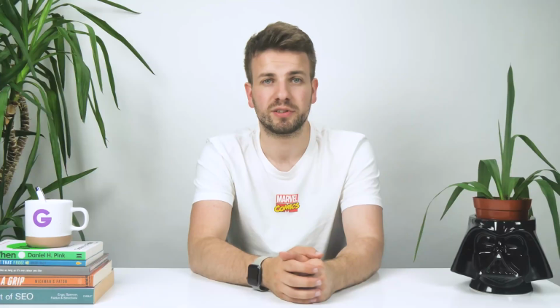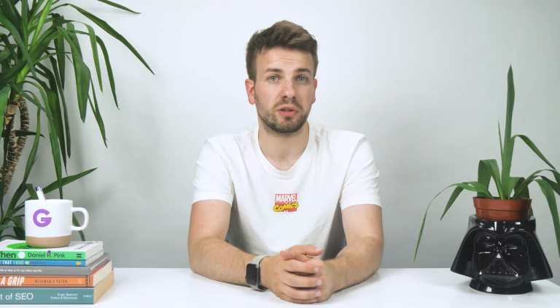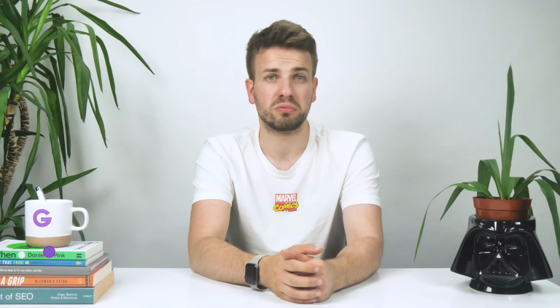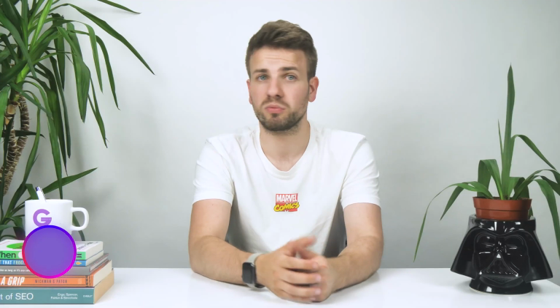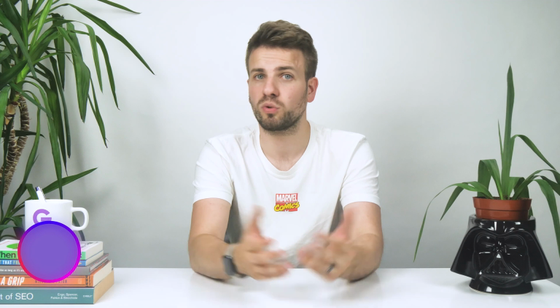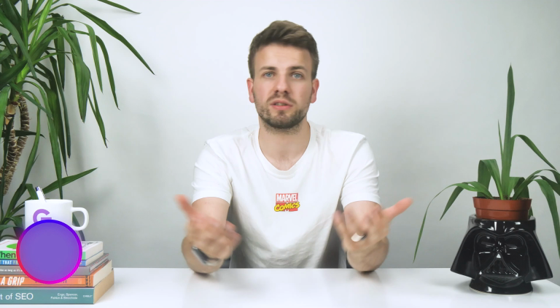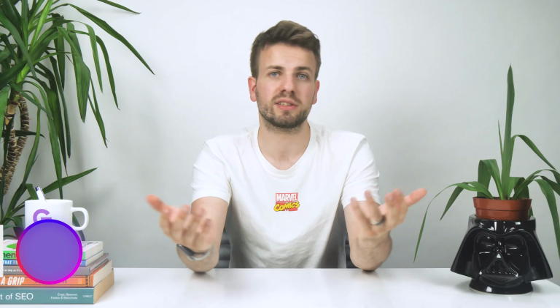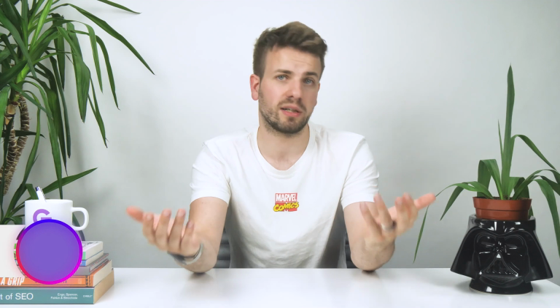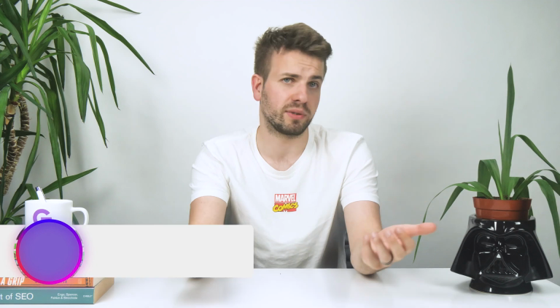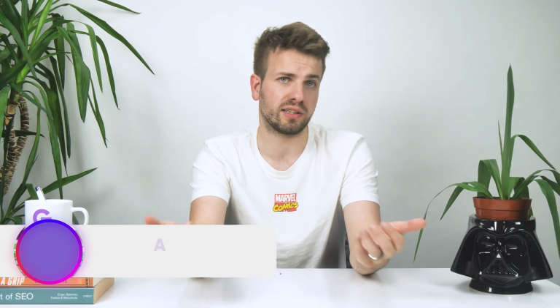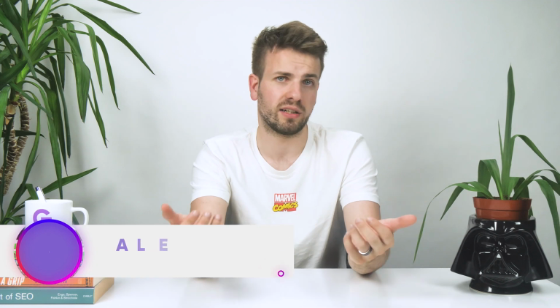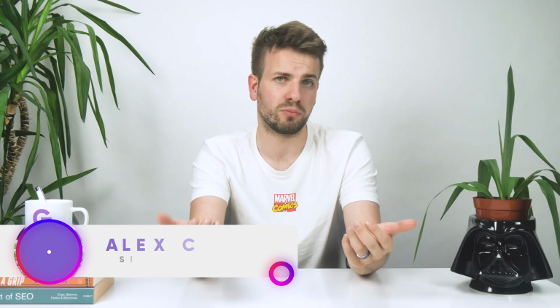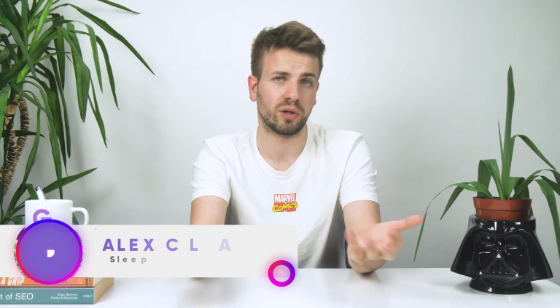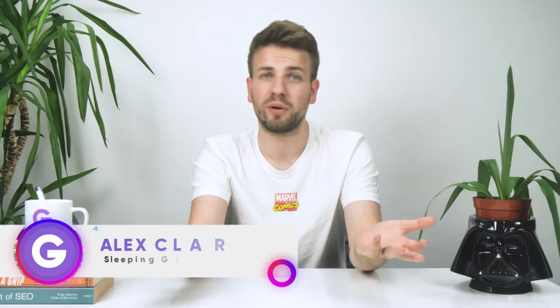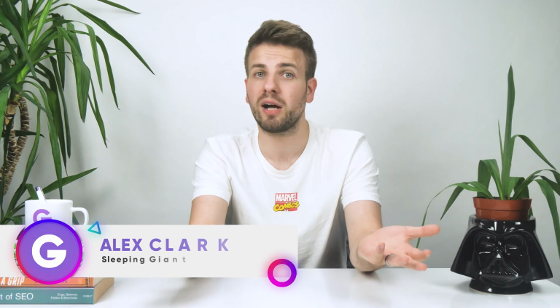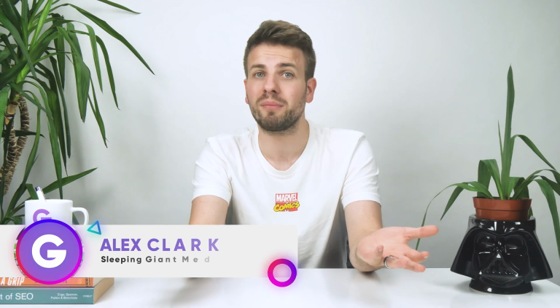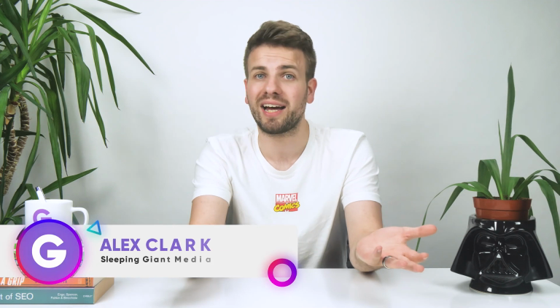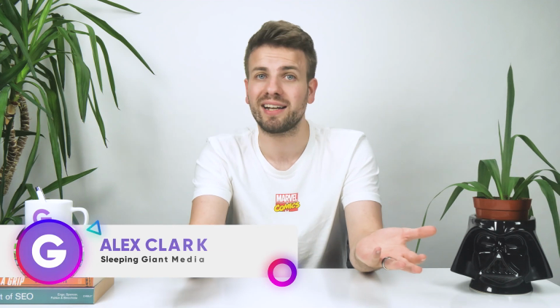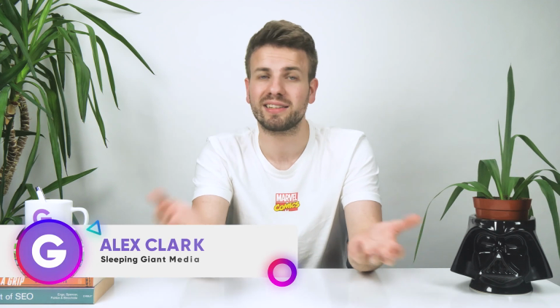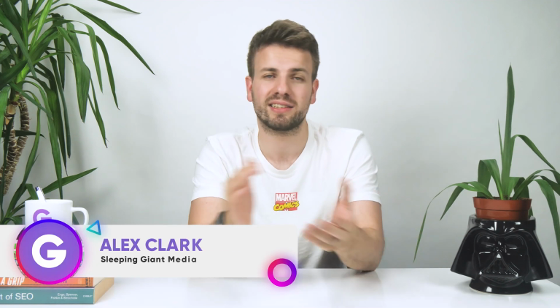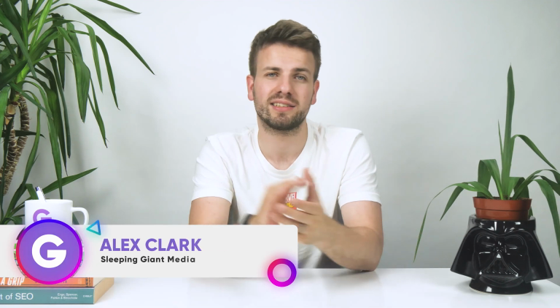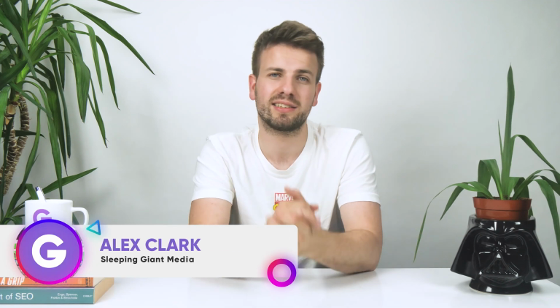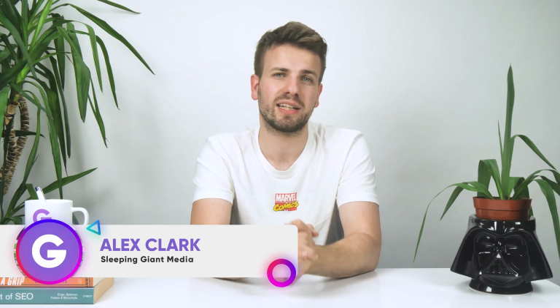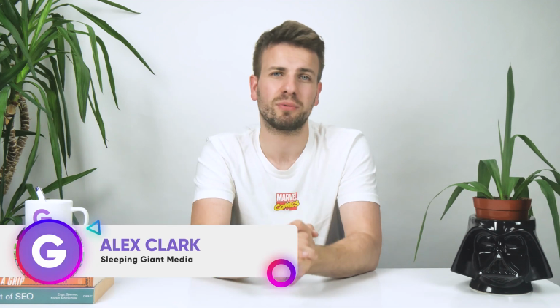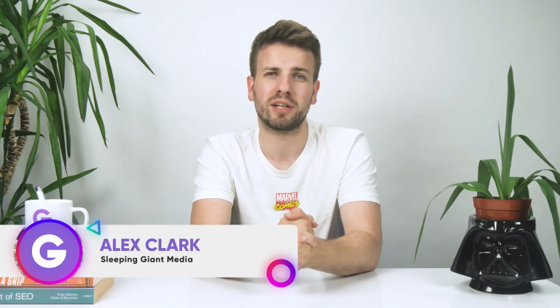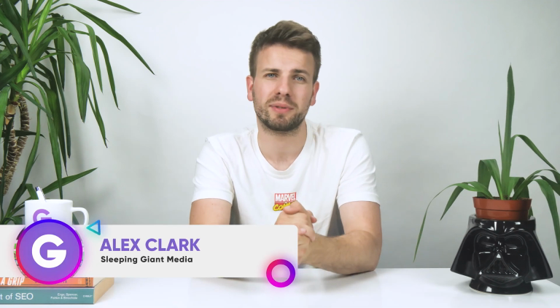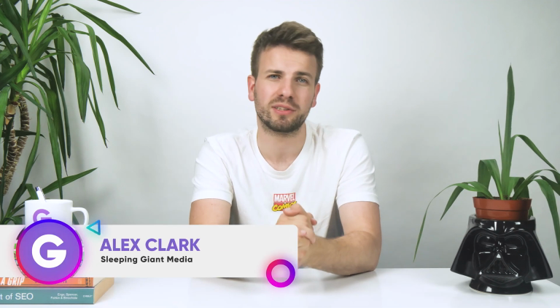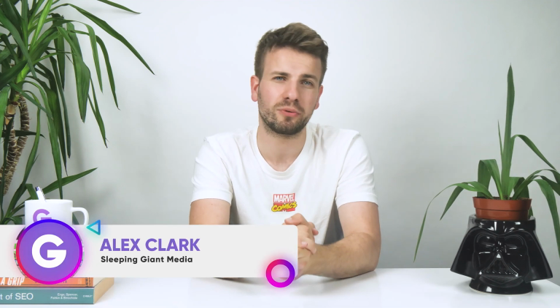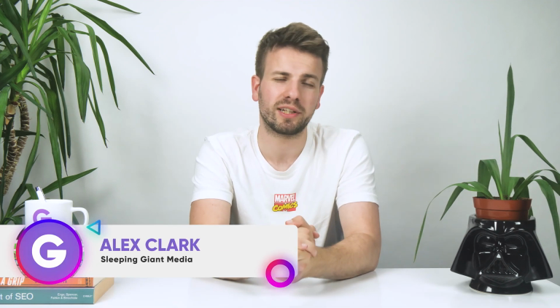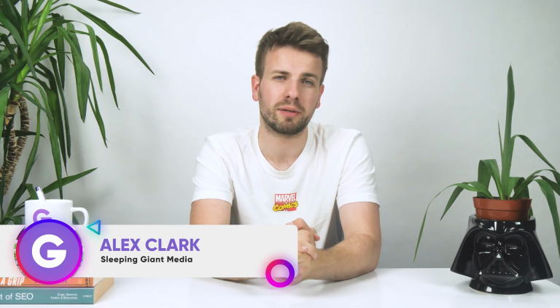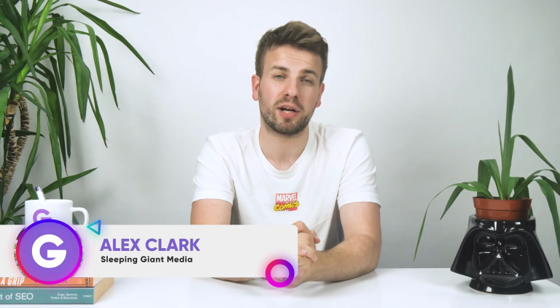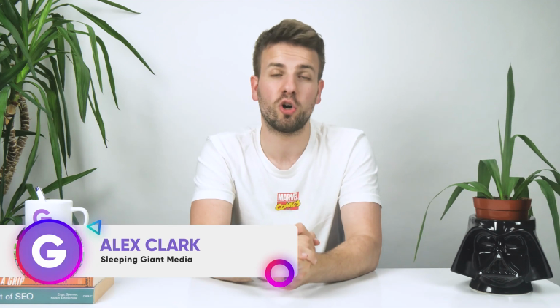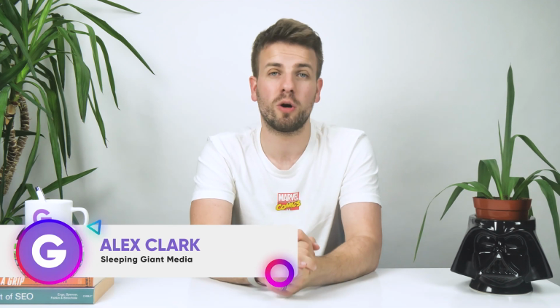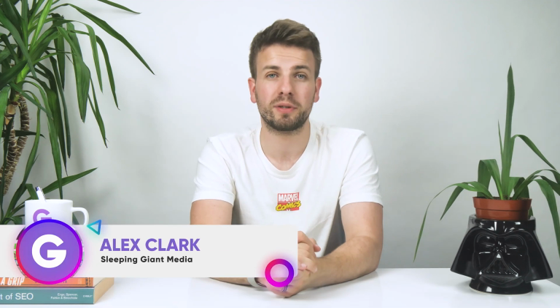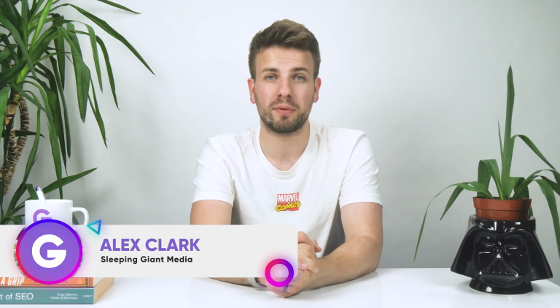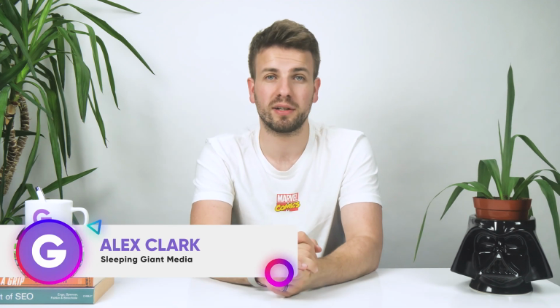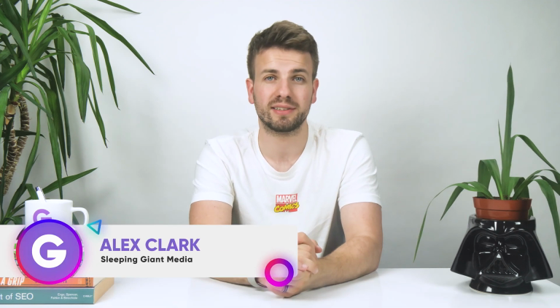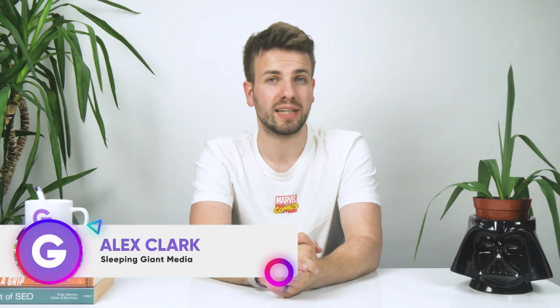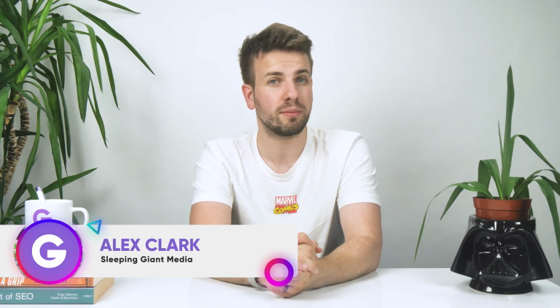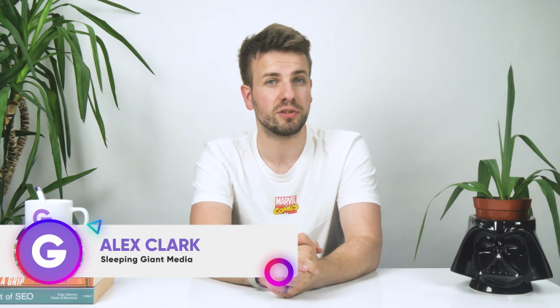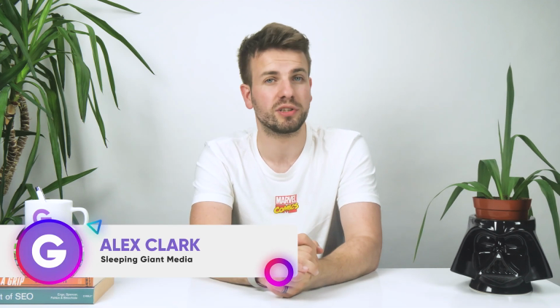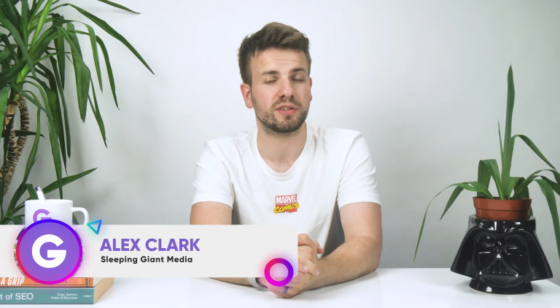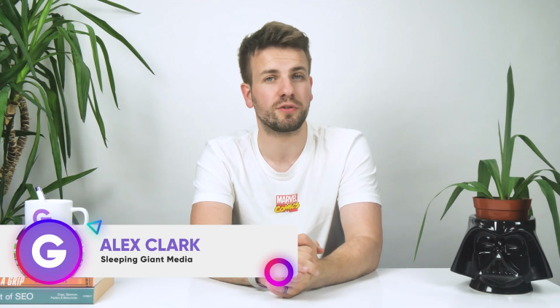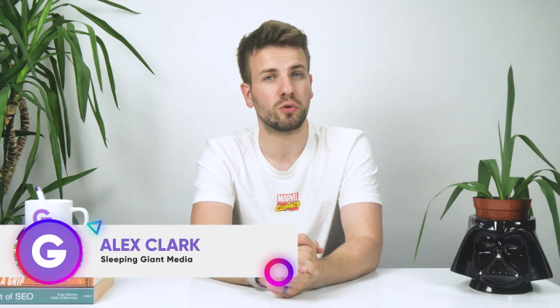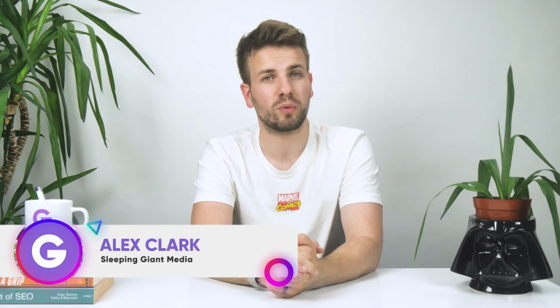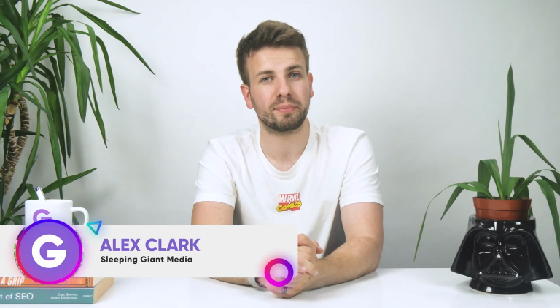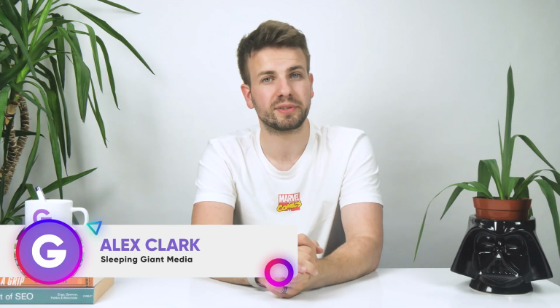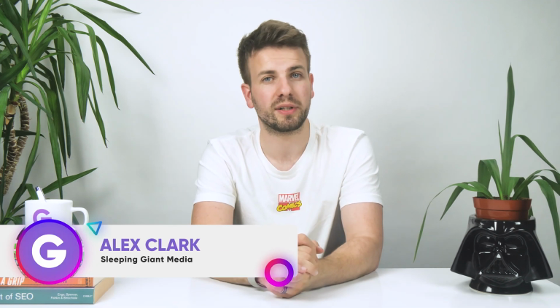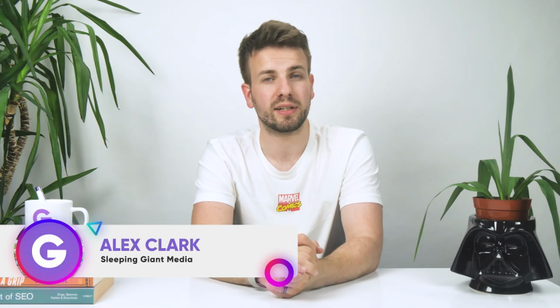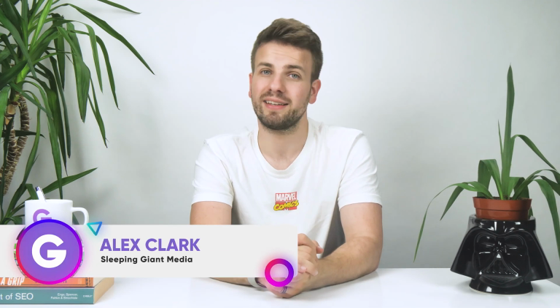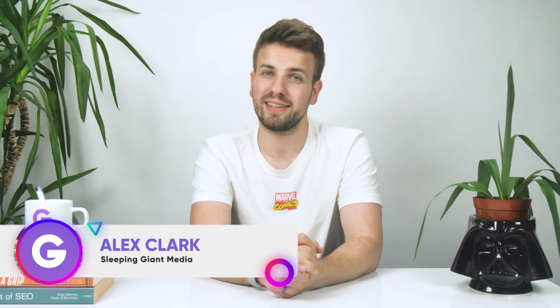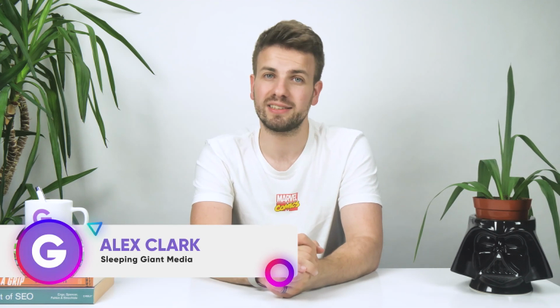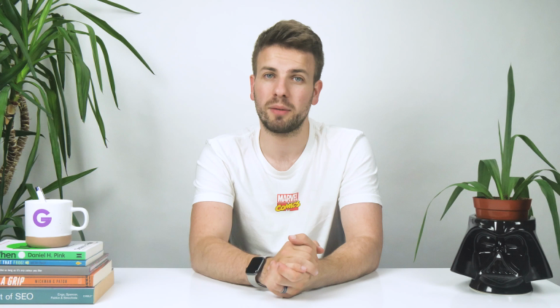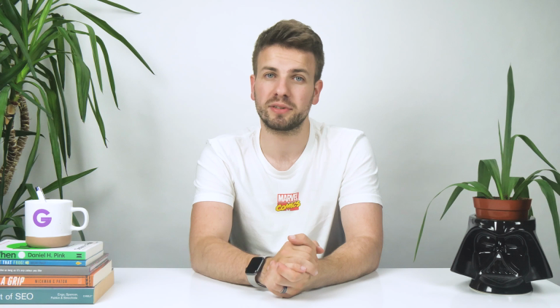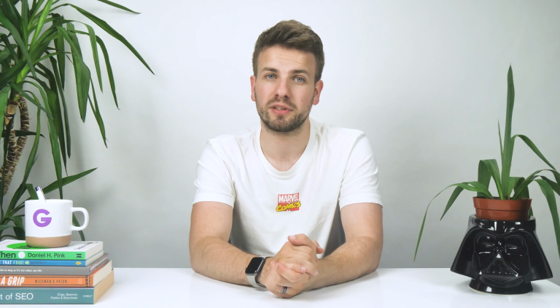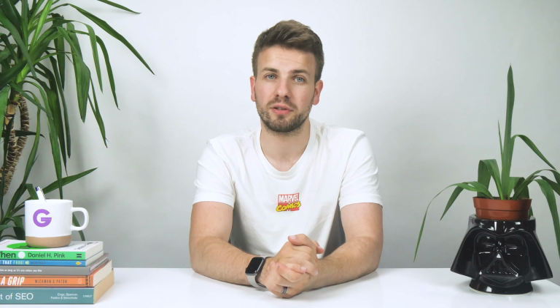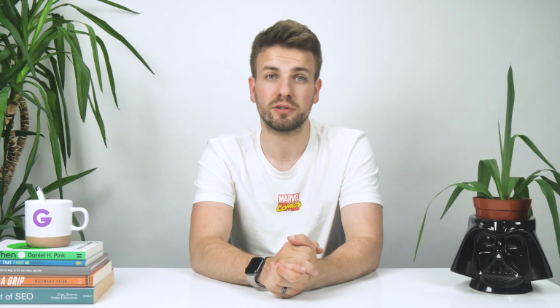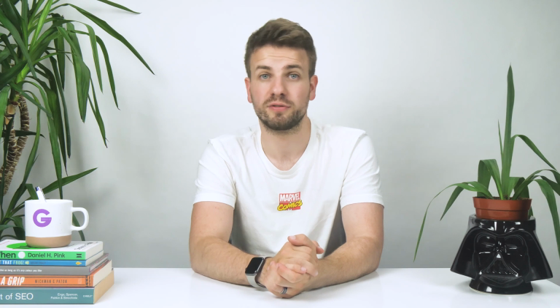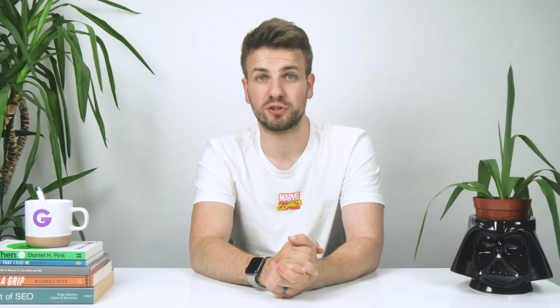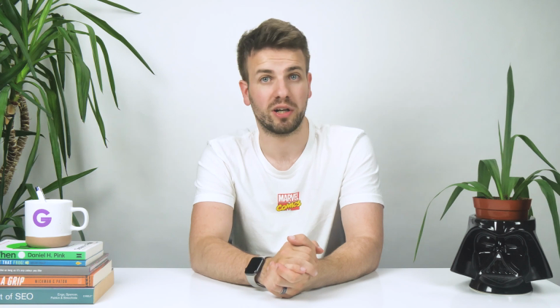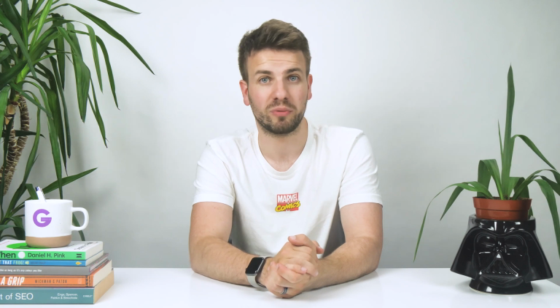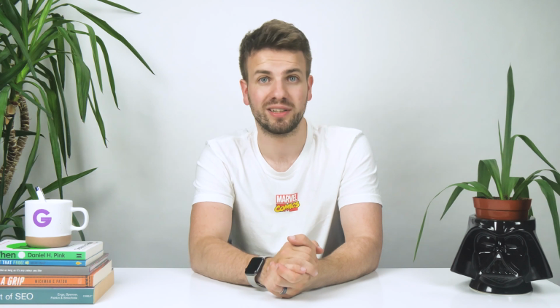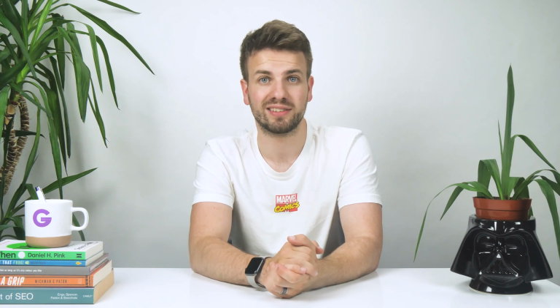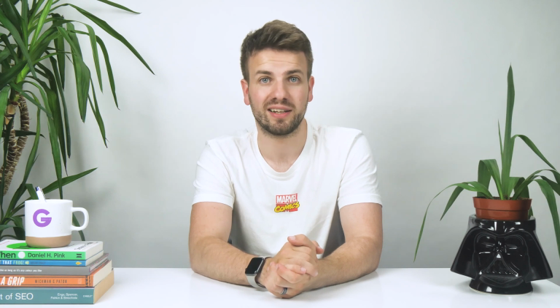So what can be done? I'm Alex and today we're going to be talking about optimising images for your website in this episode of Giant Wednesday.